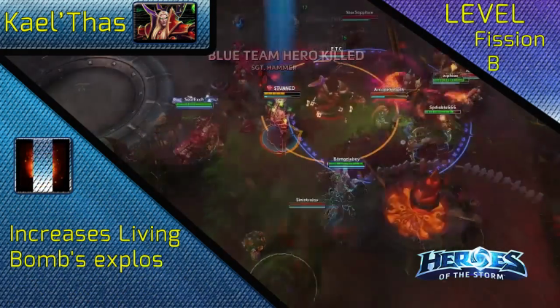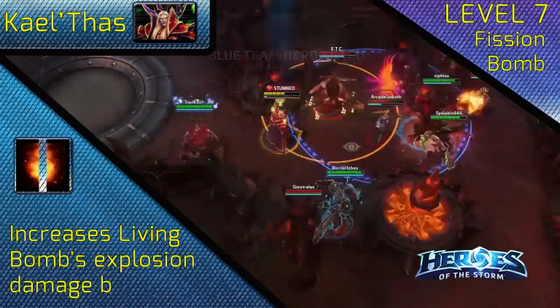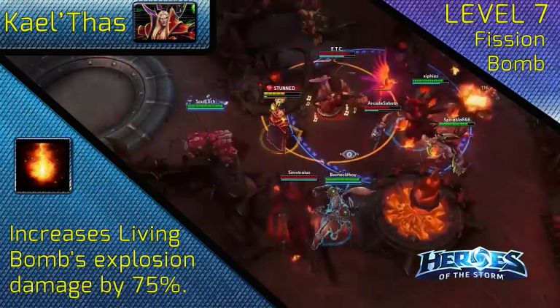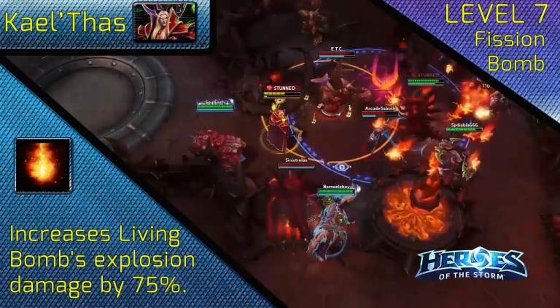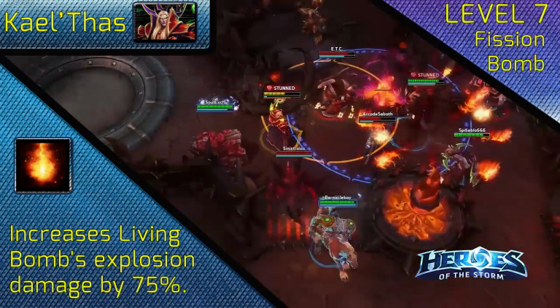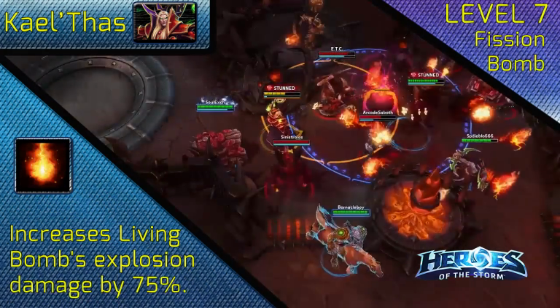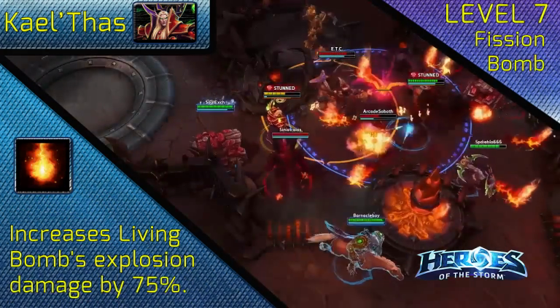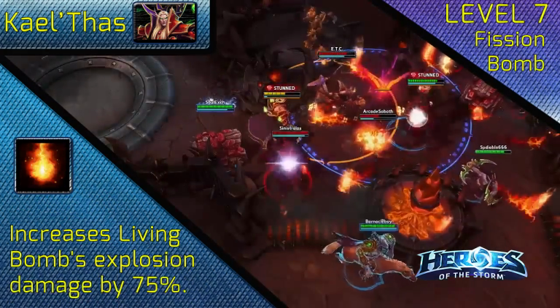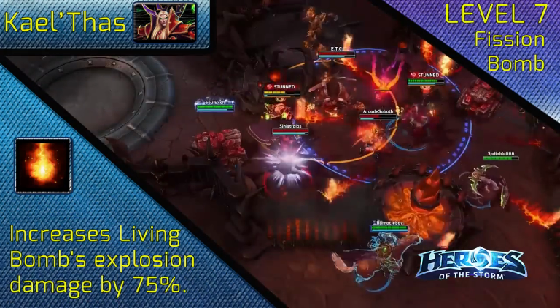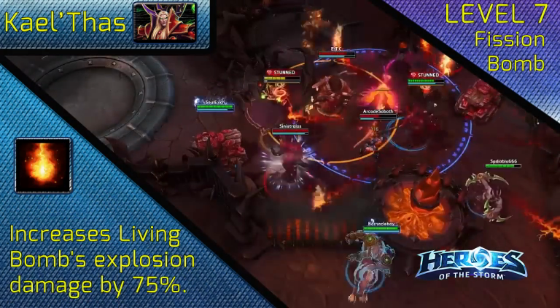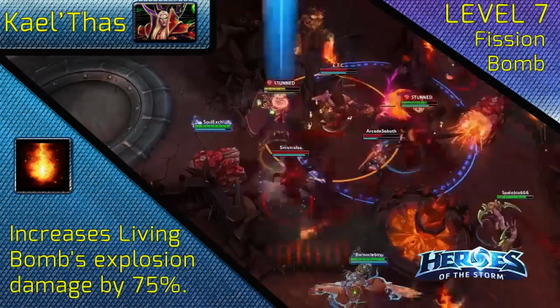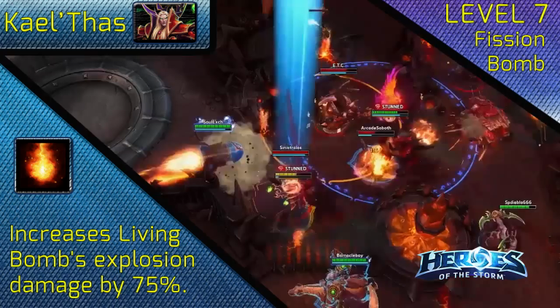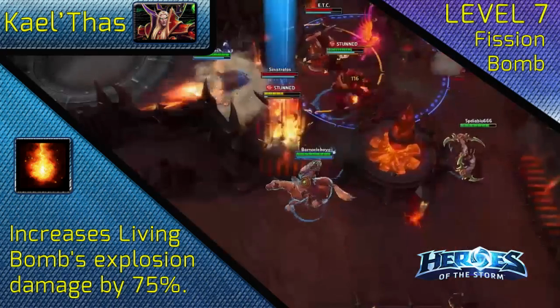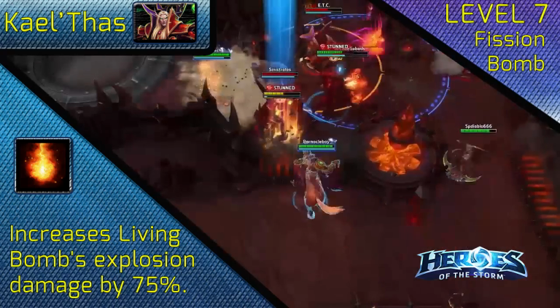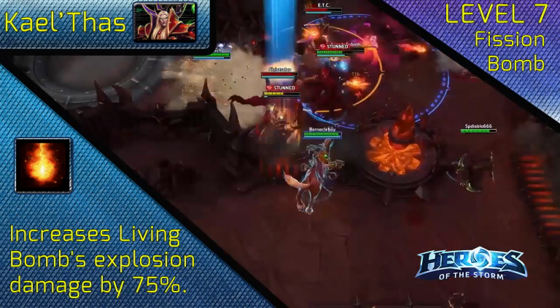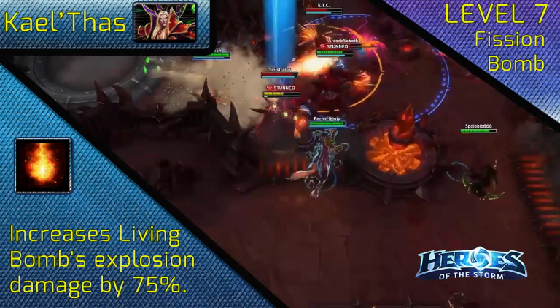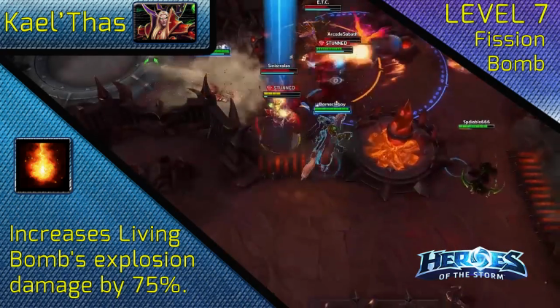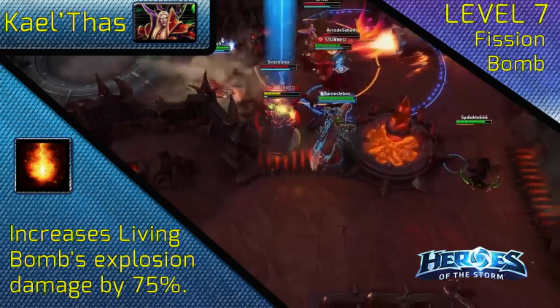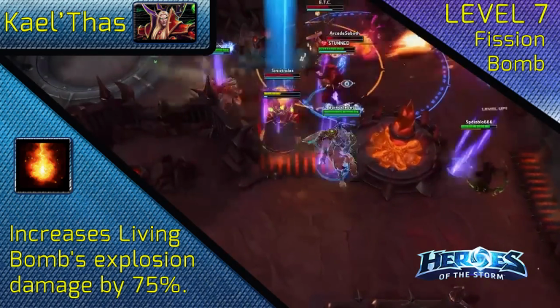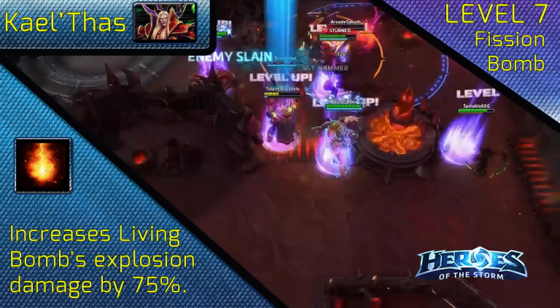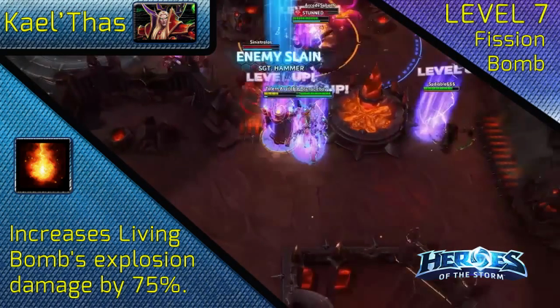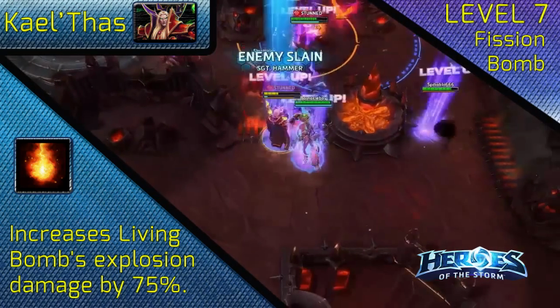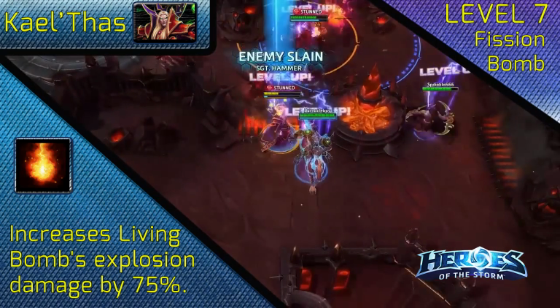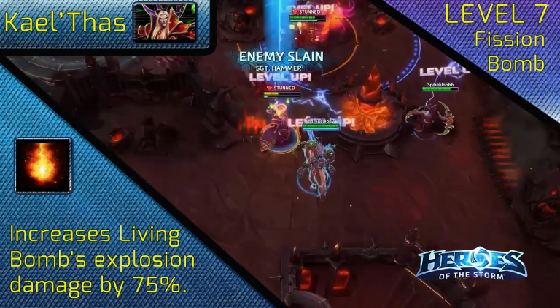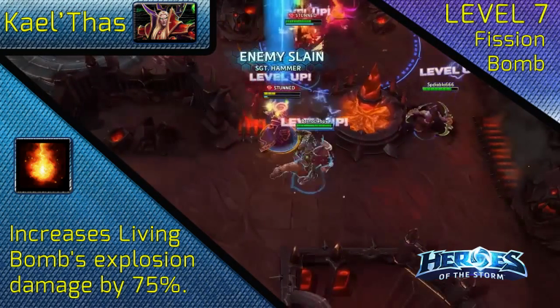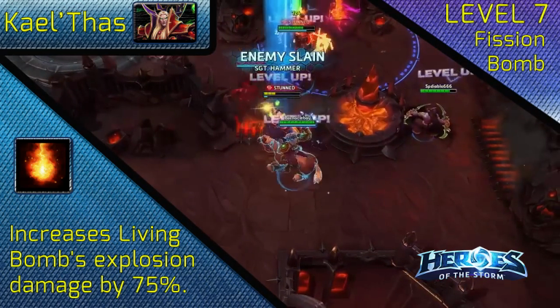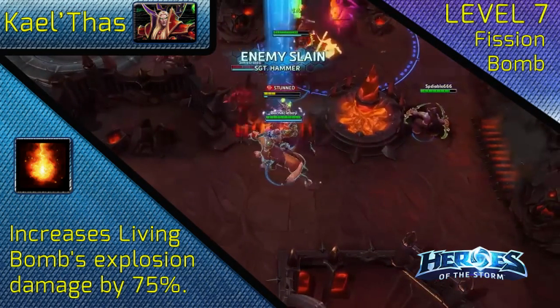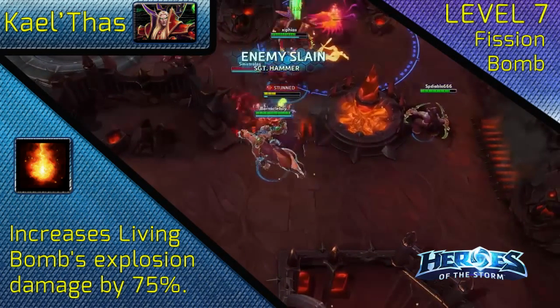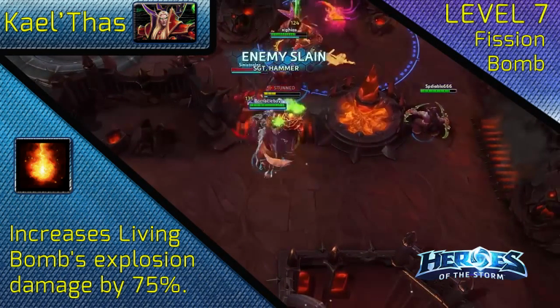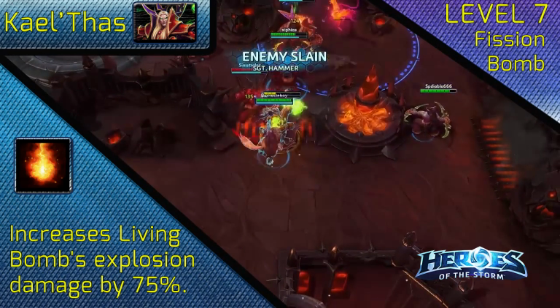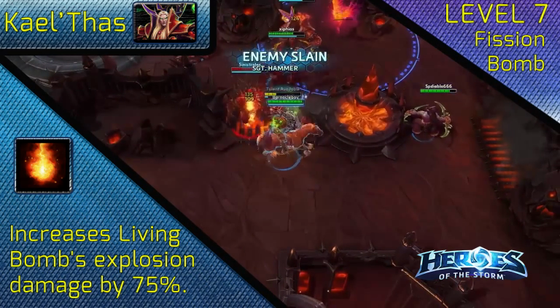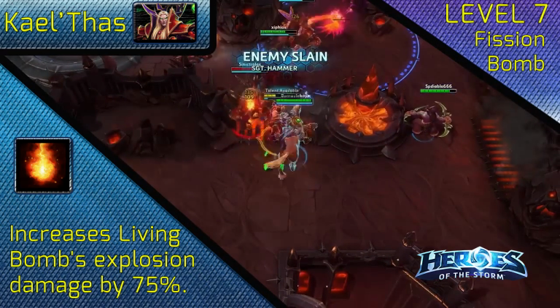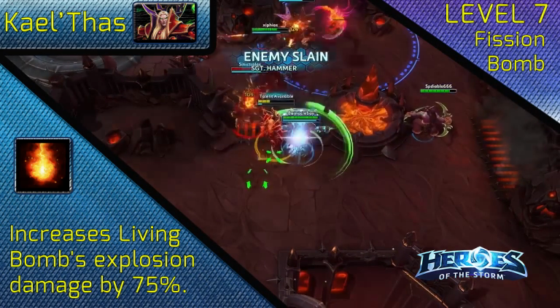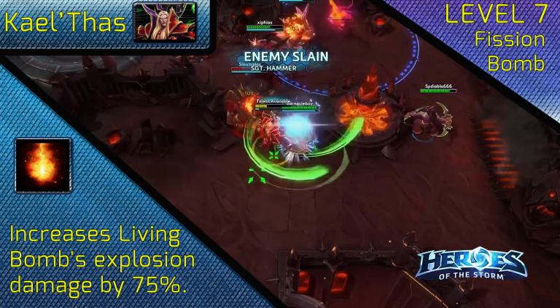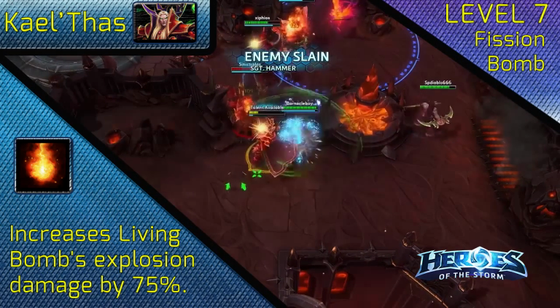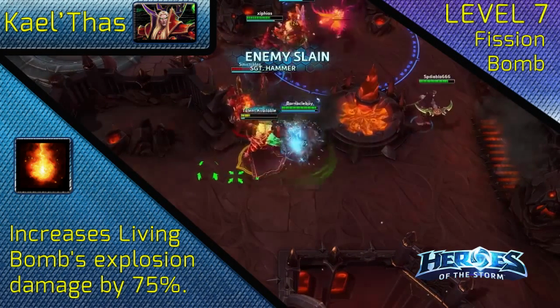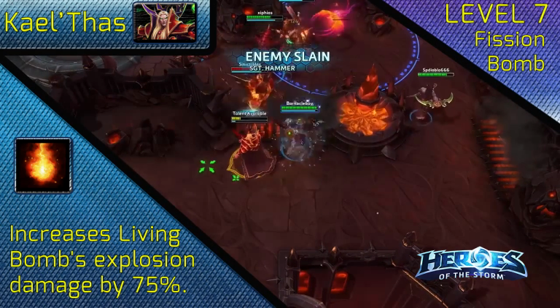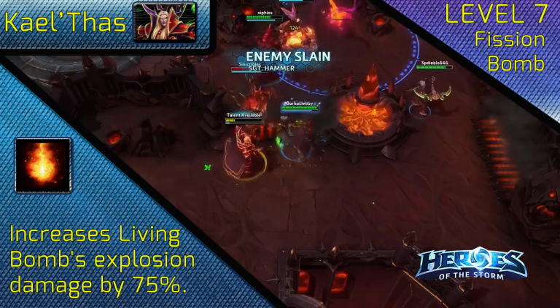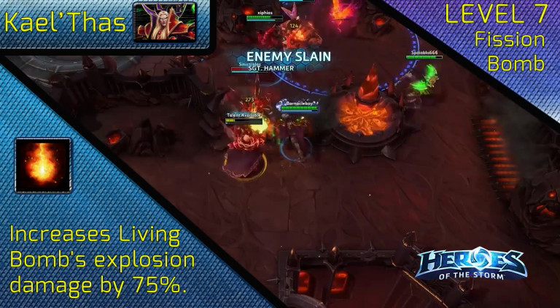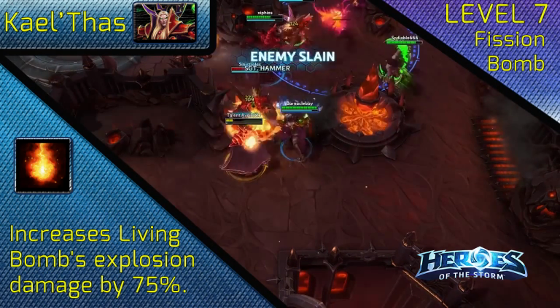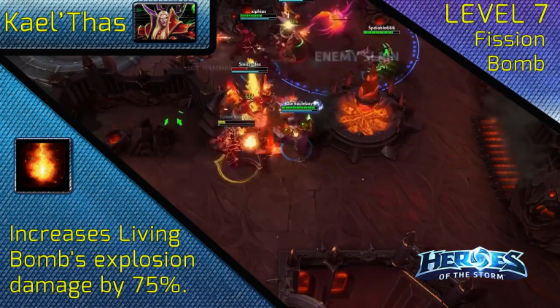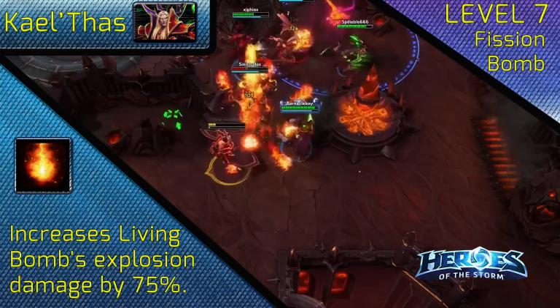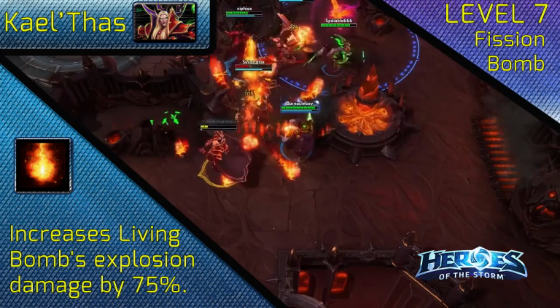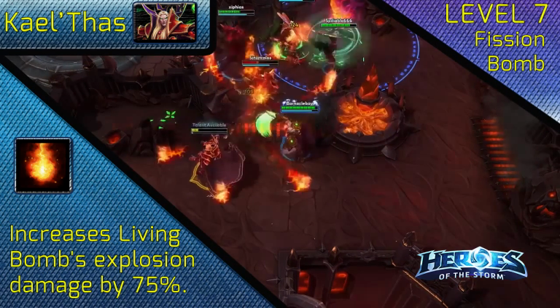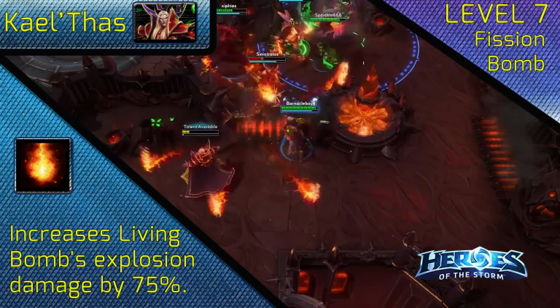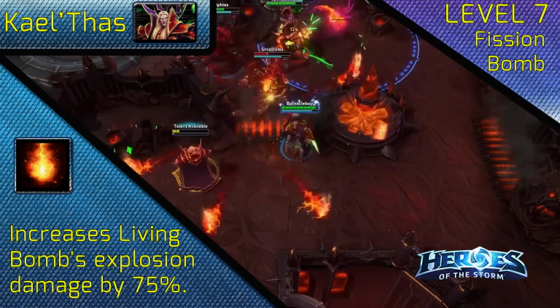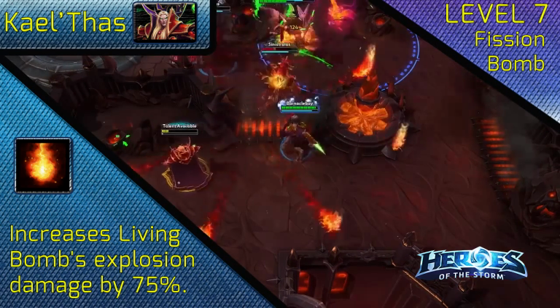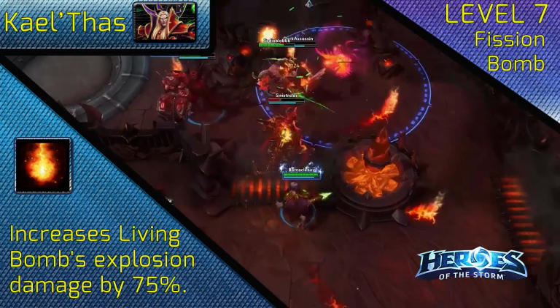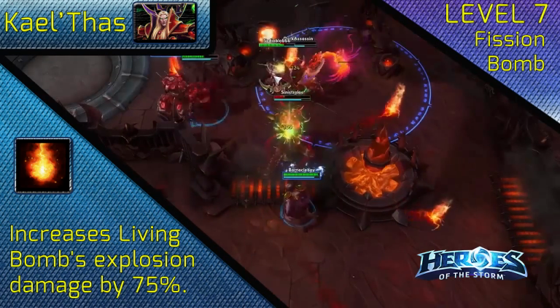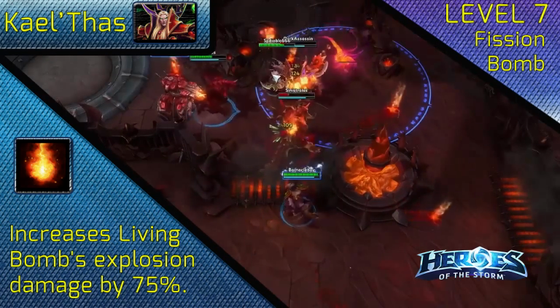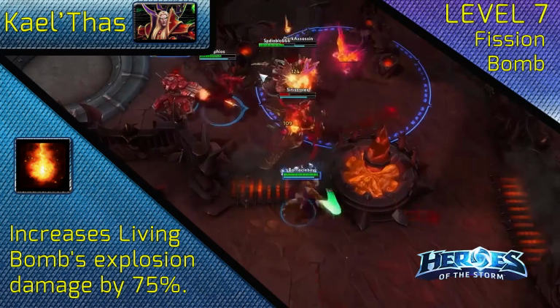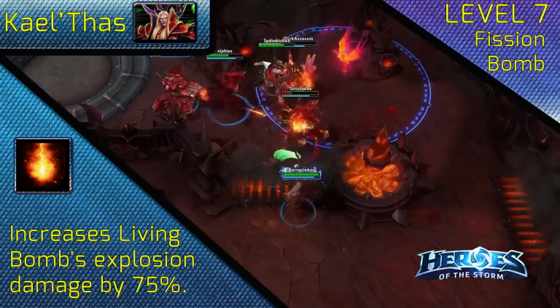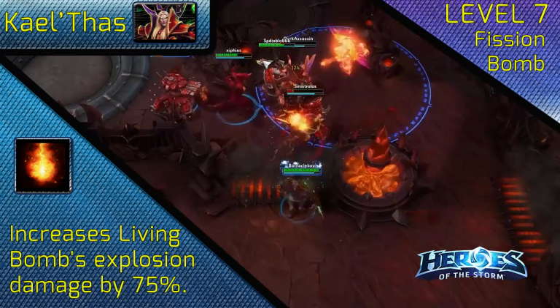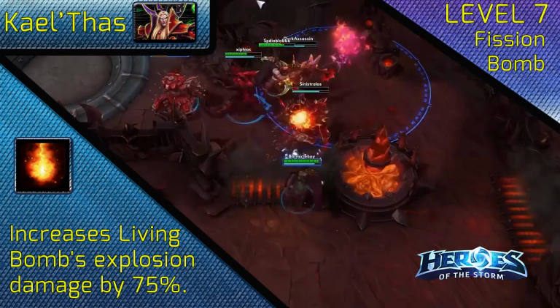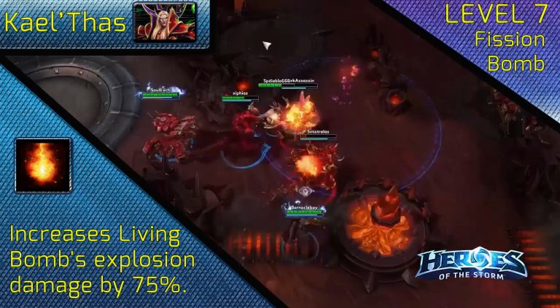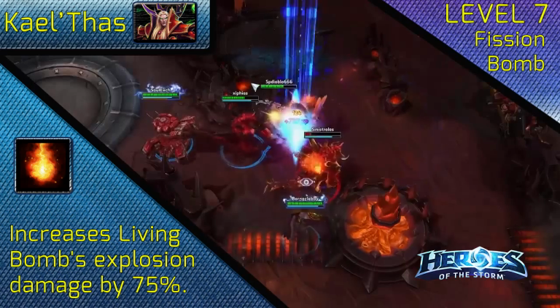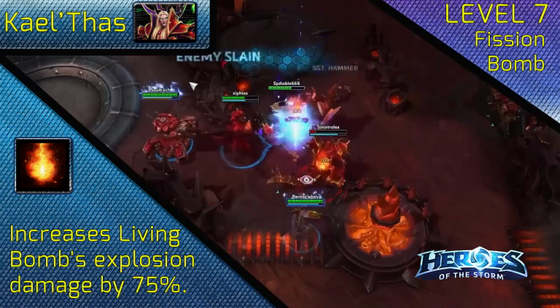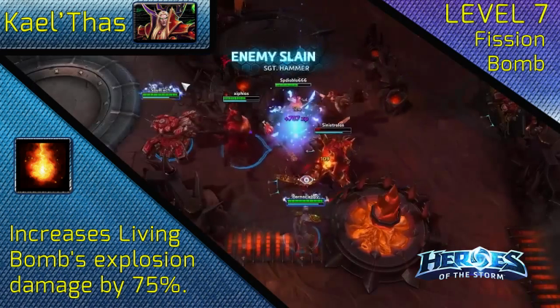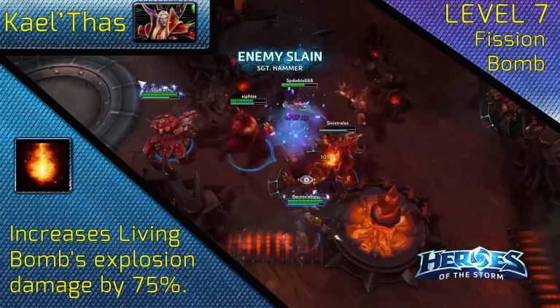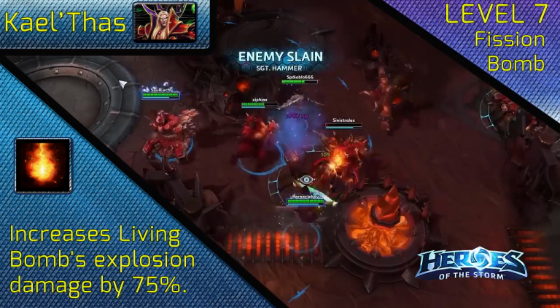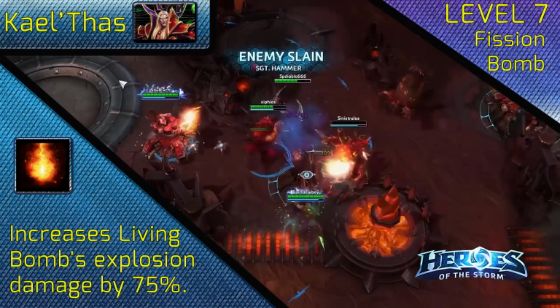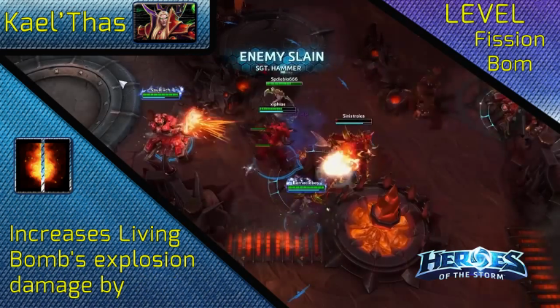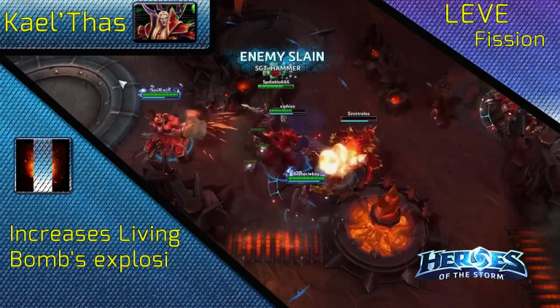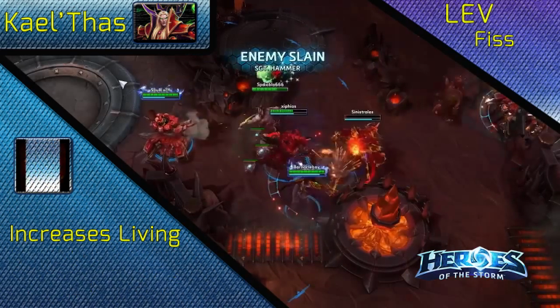At level 7, choose Fission Bomb. This large increase in damage will help clear minion waves and greatly increase your overall damage in teamfights.